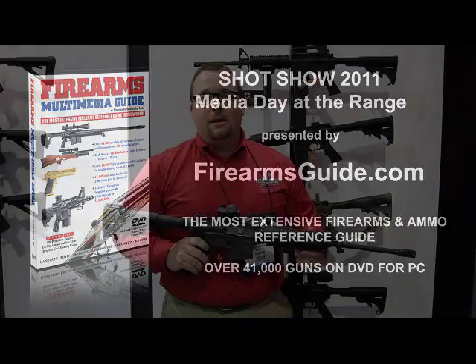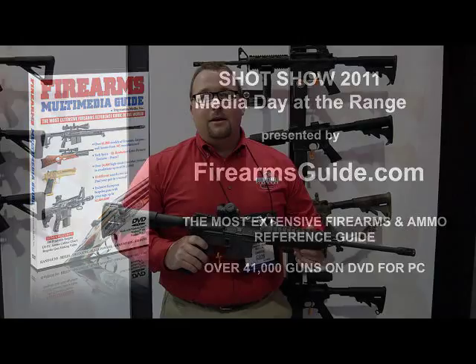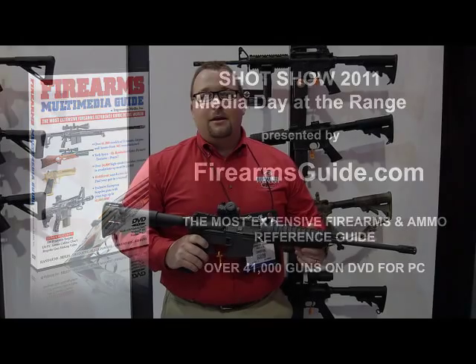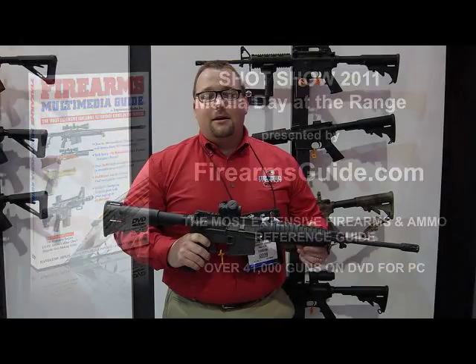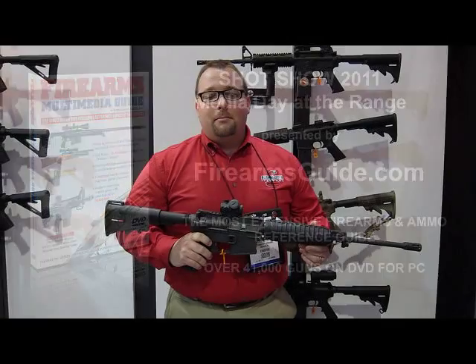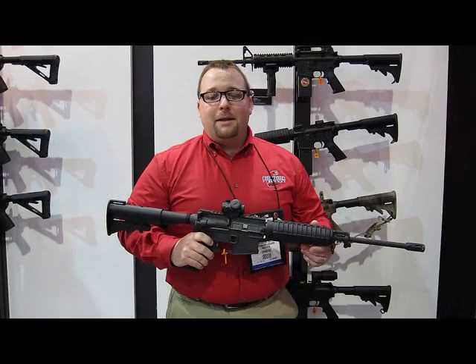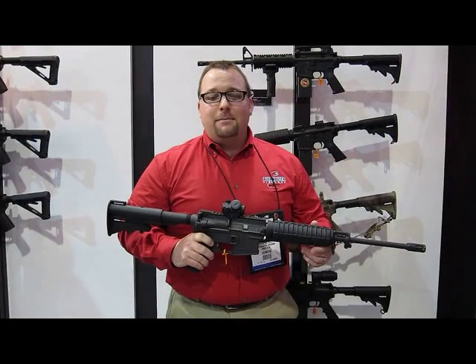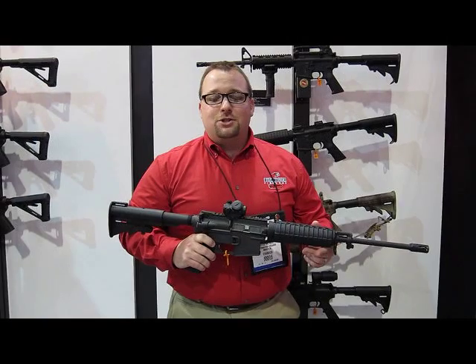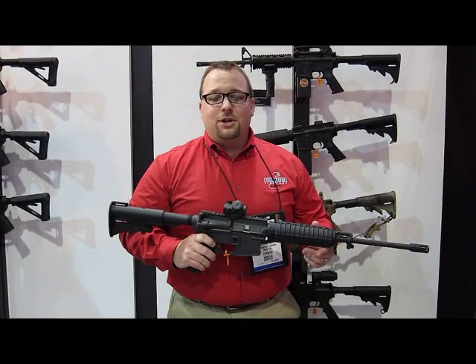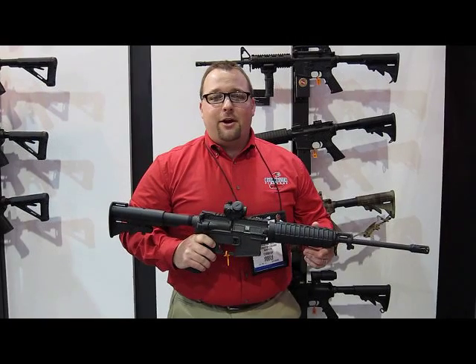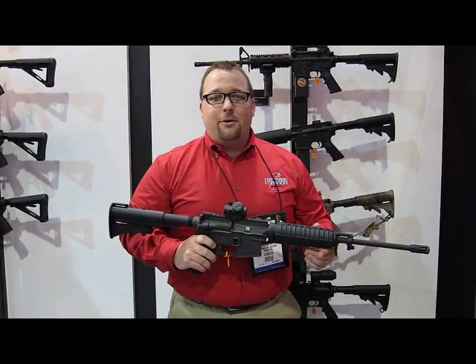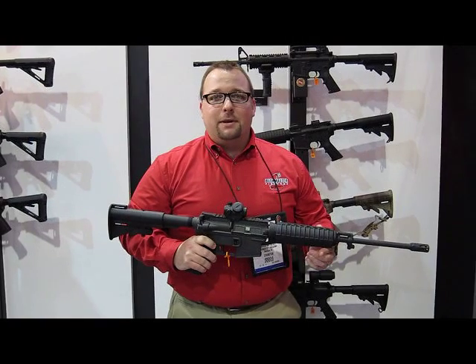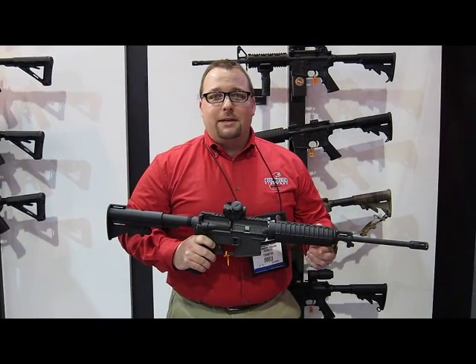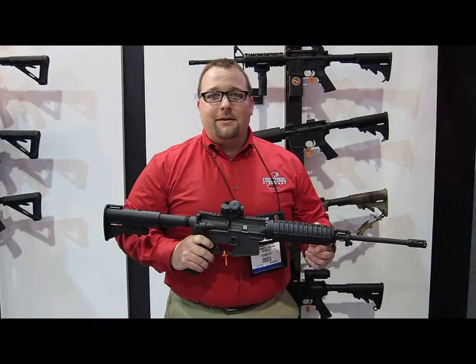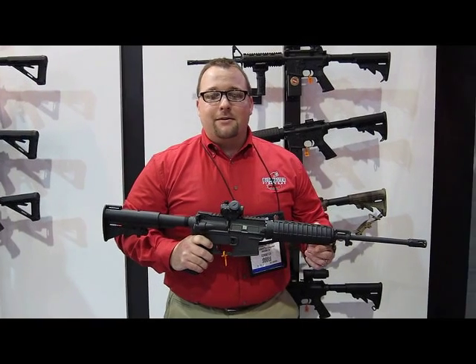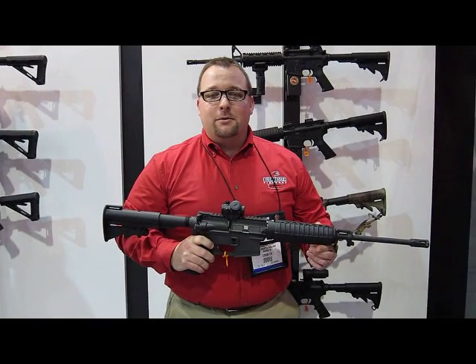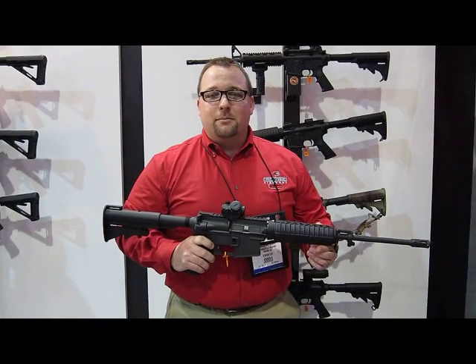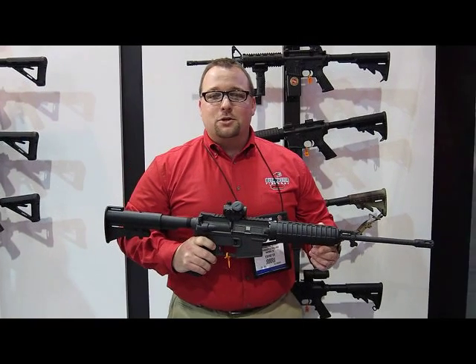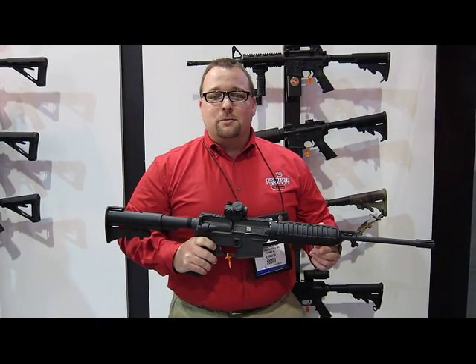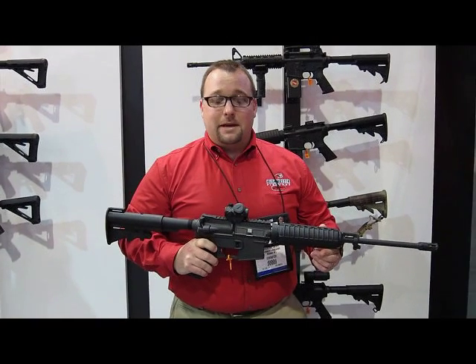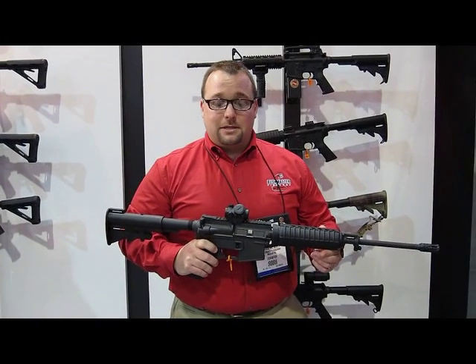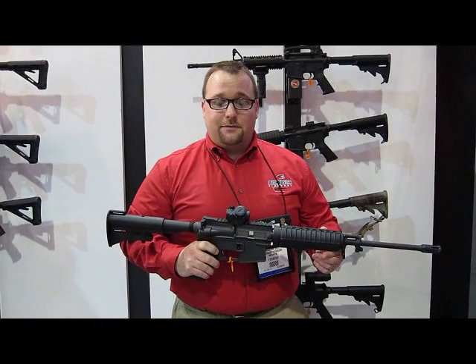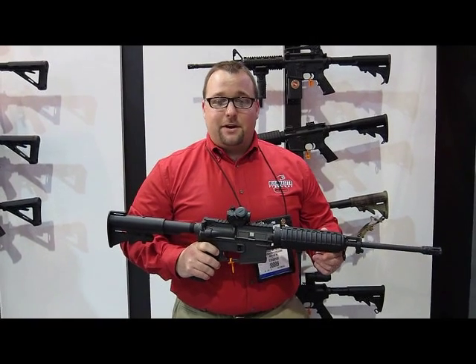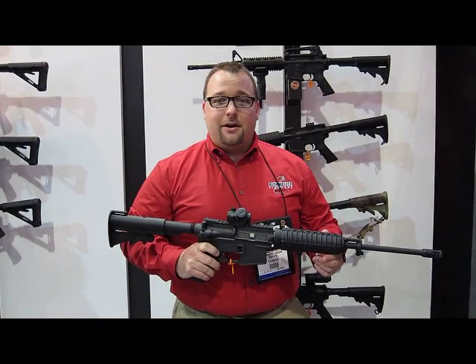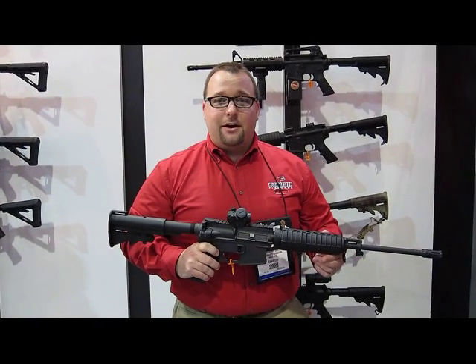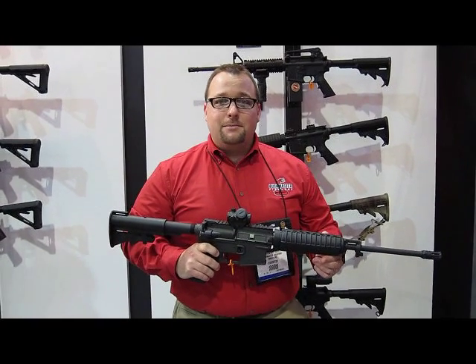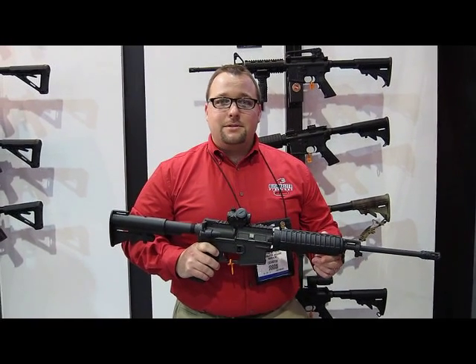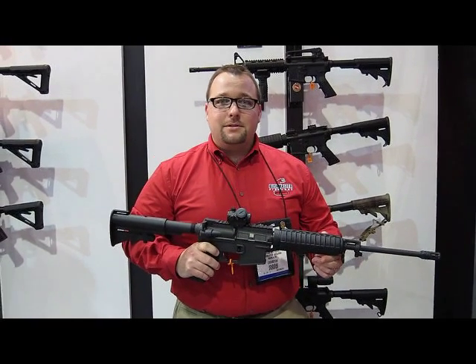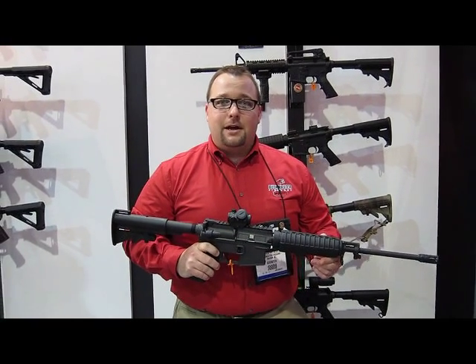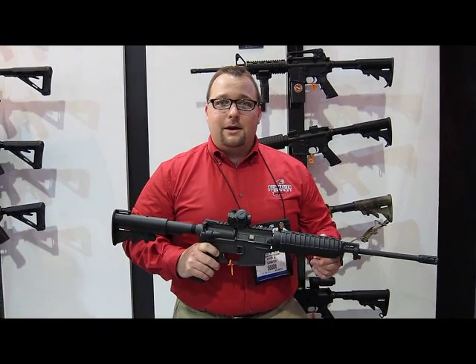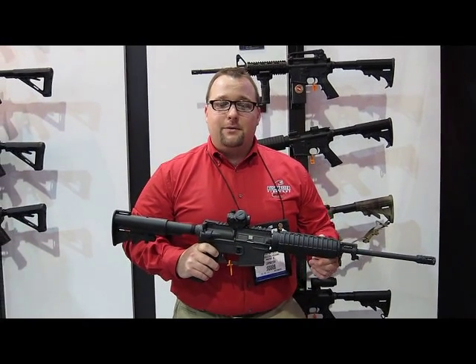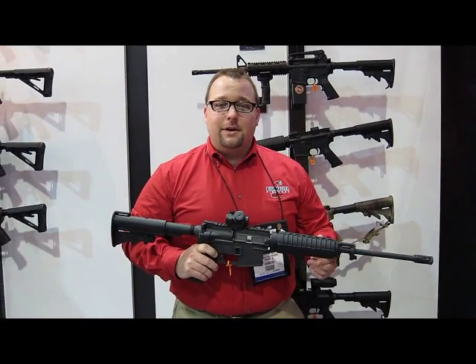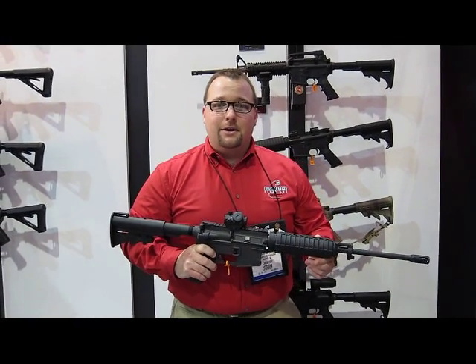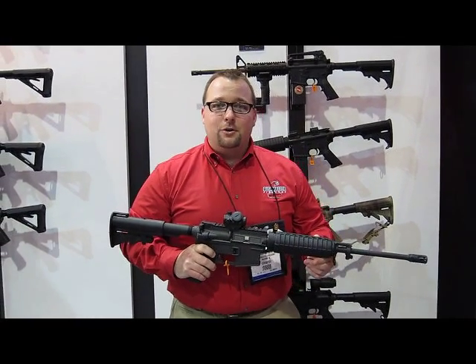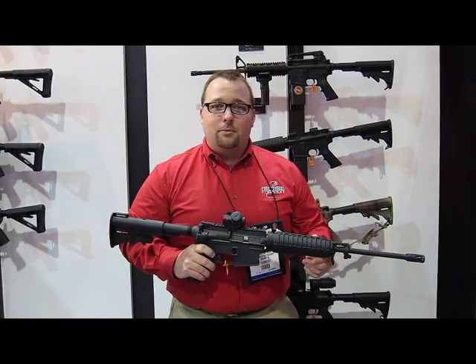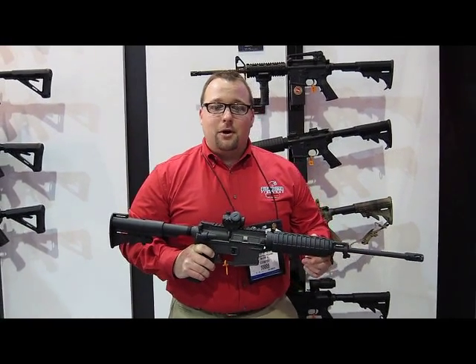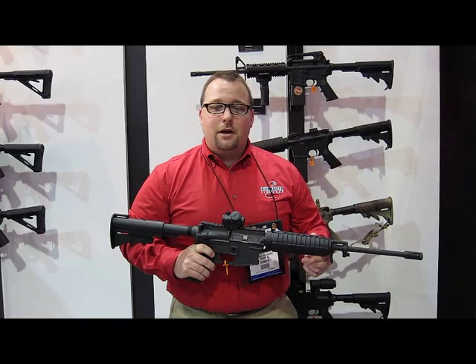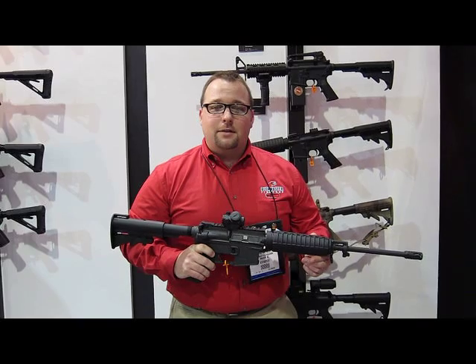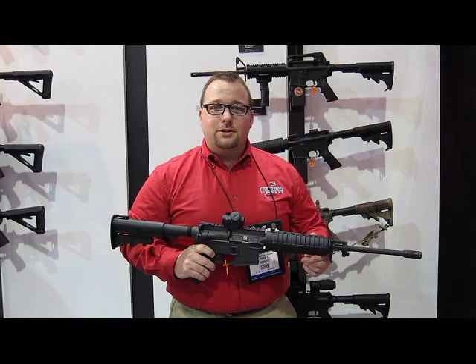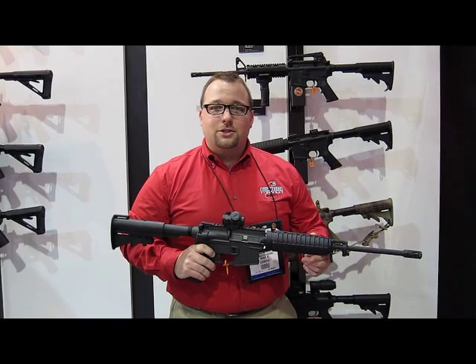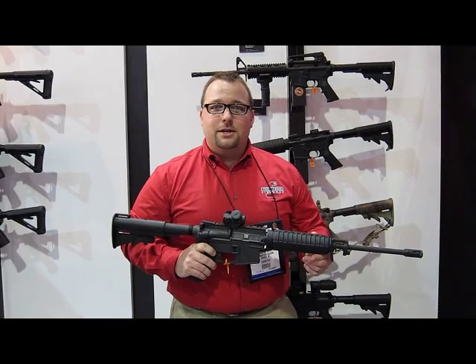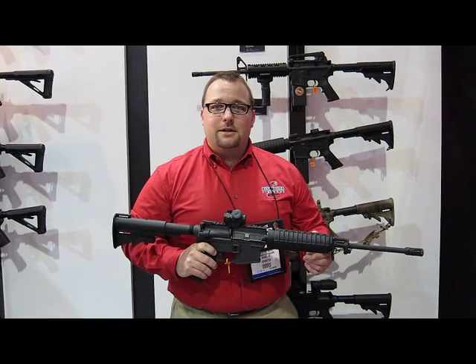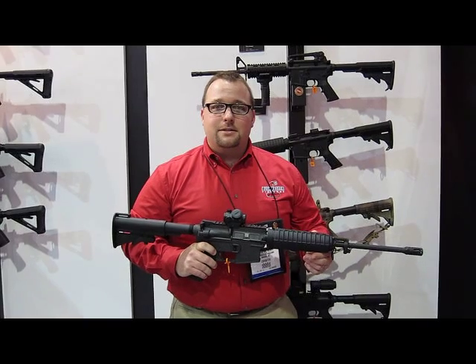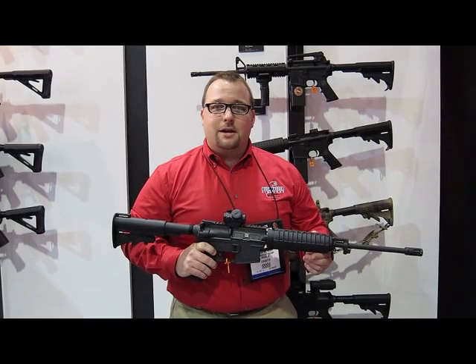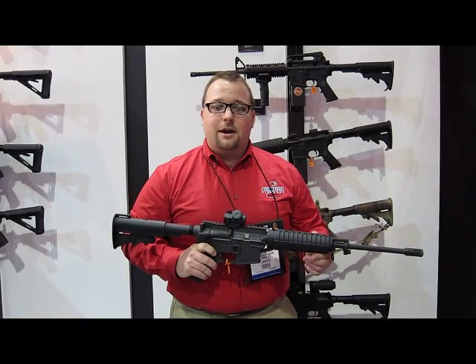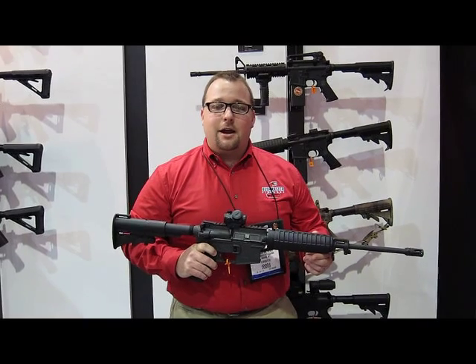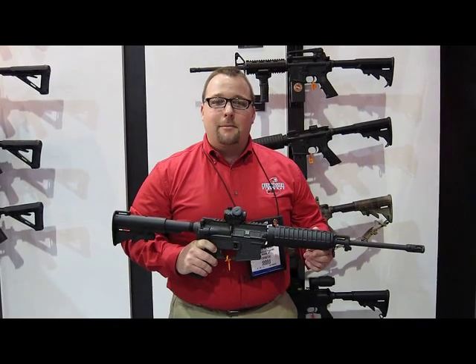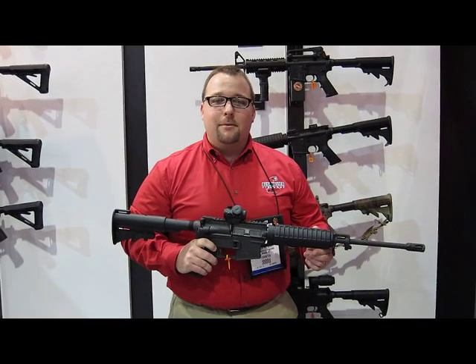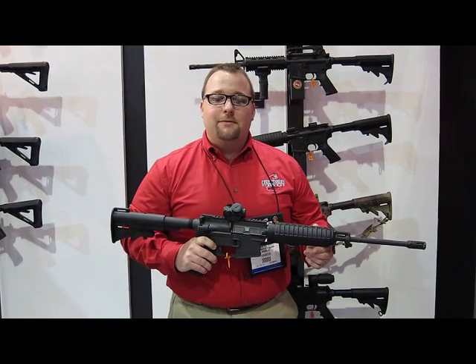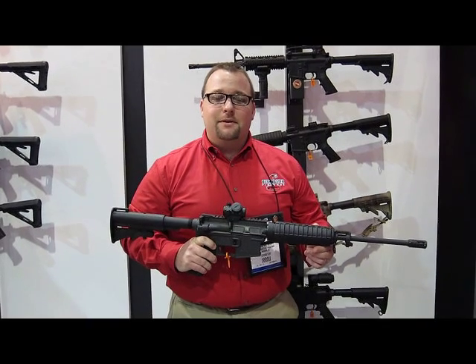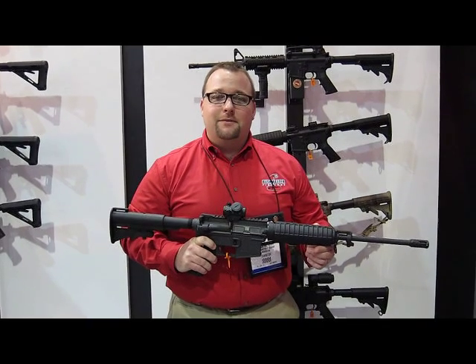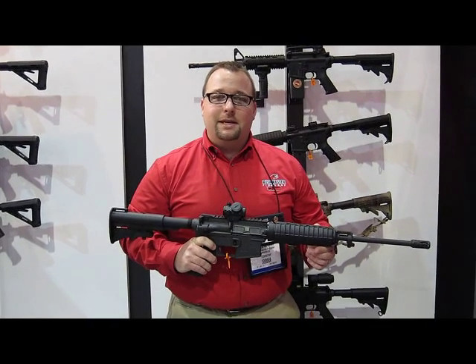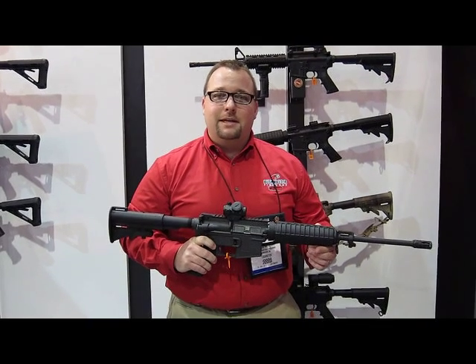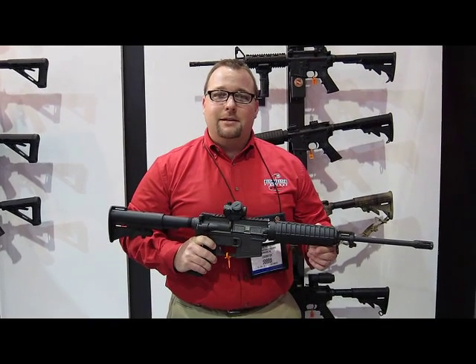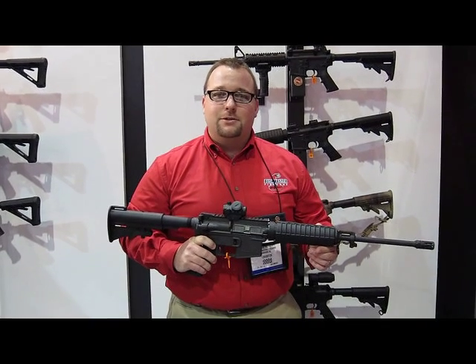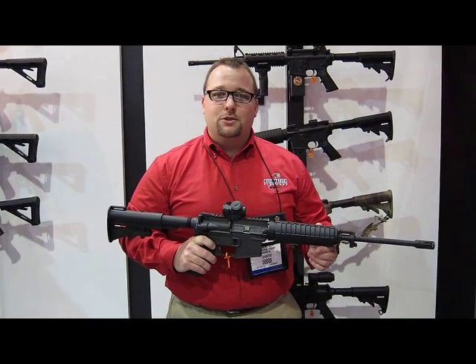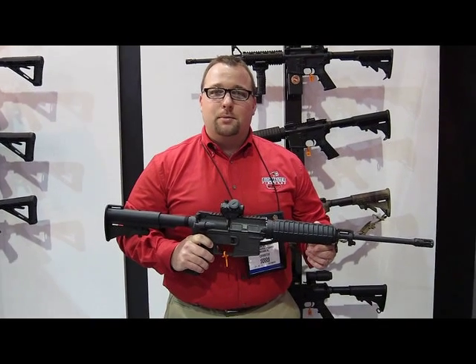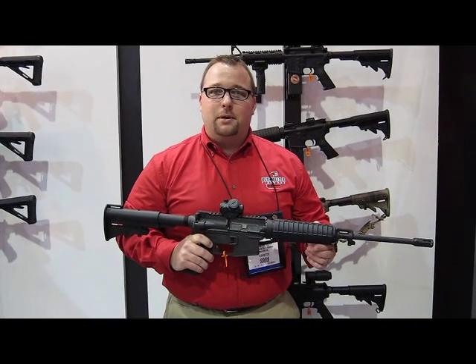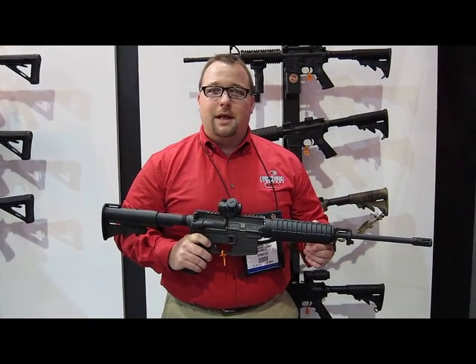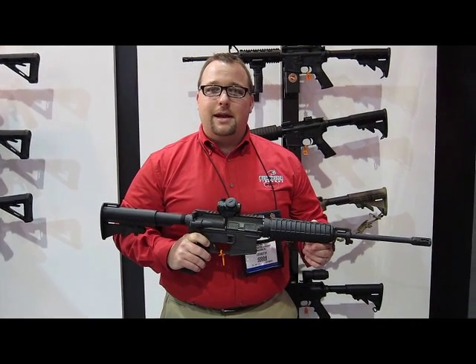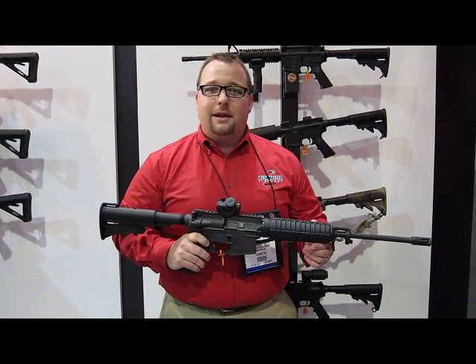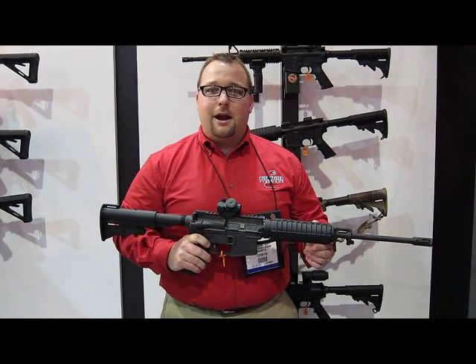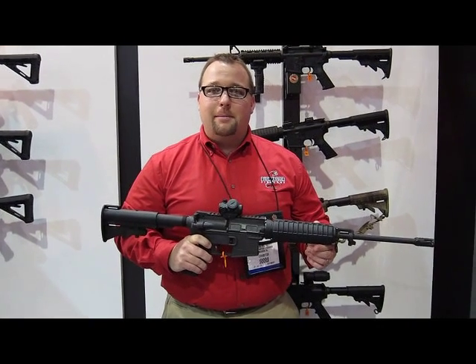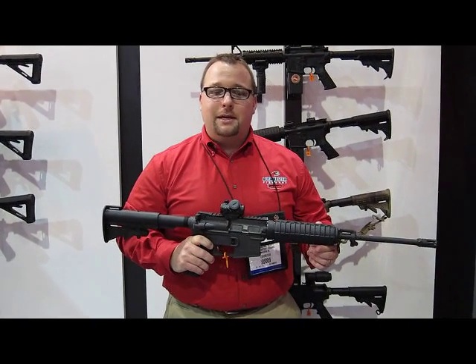My name is Jarrod McDevitt with Bushmaster Firearms. We've got a new product this year — it's our Carbon 15 Superlight Carbine.